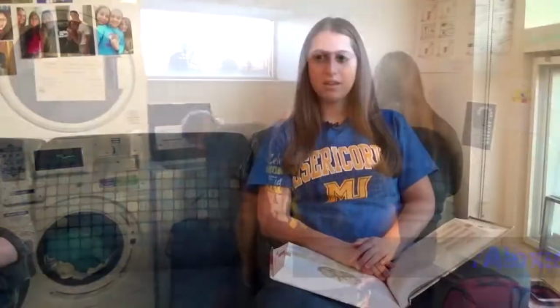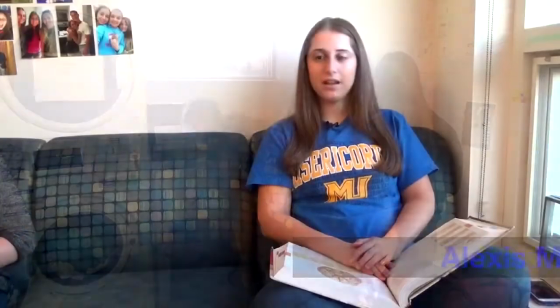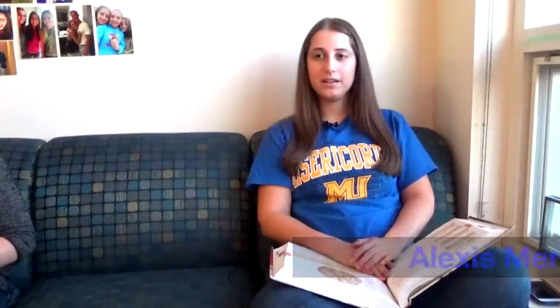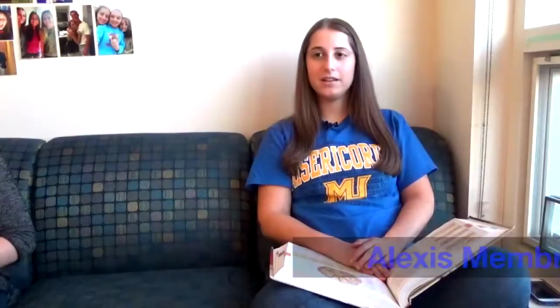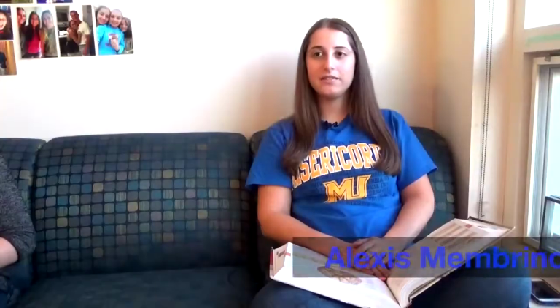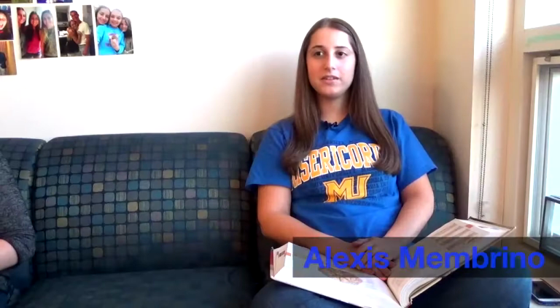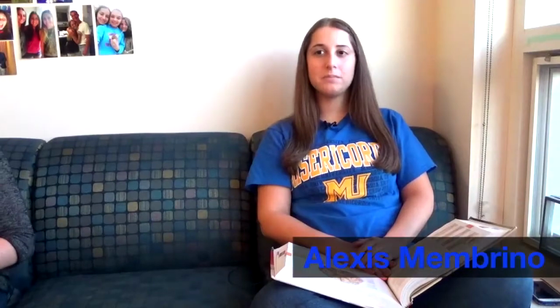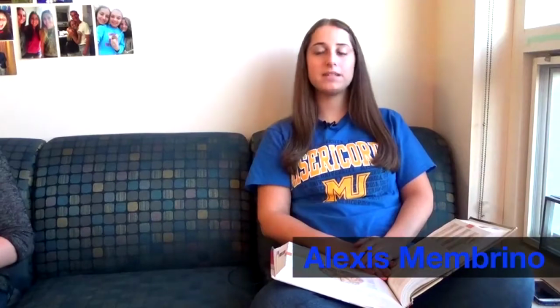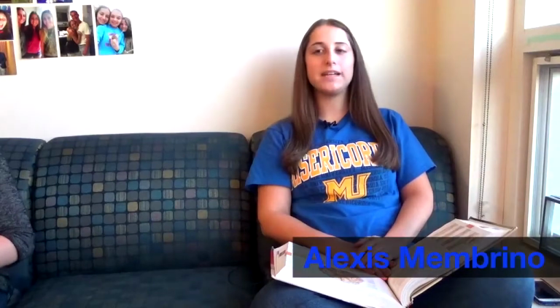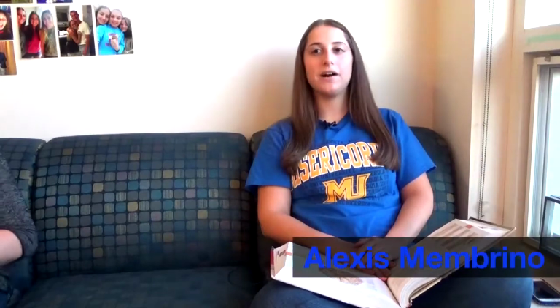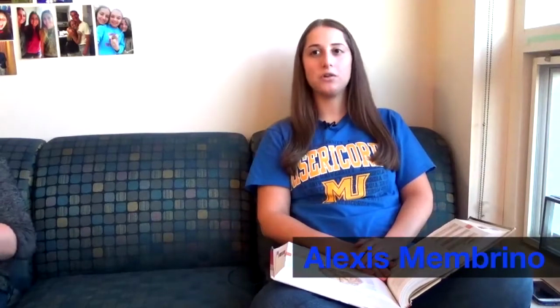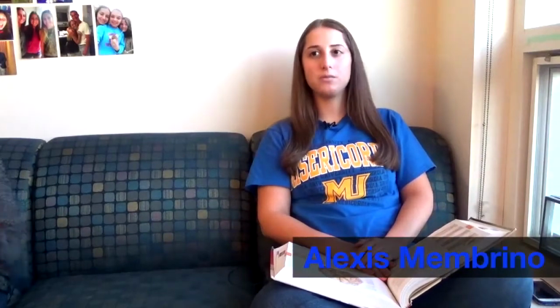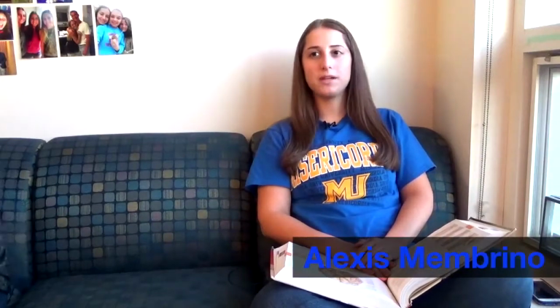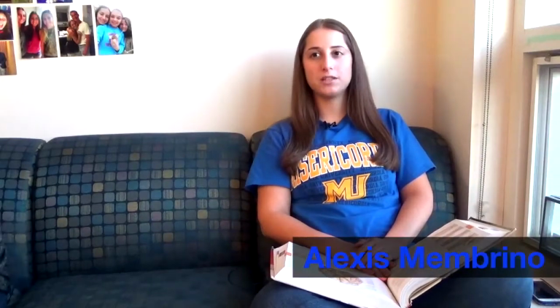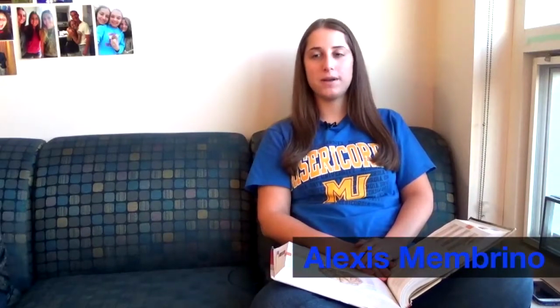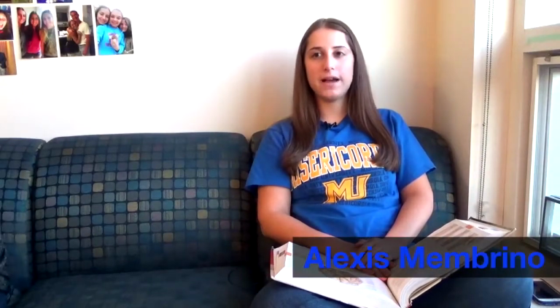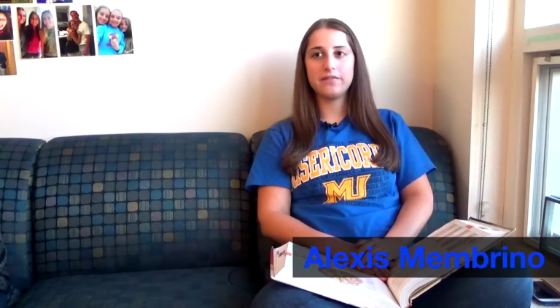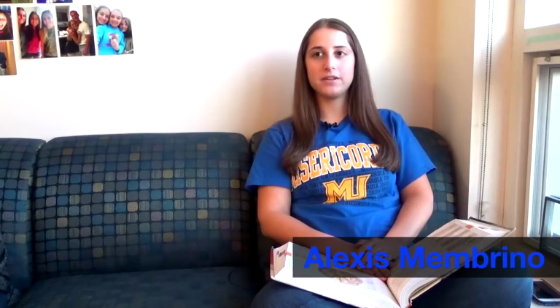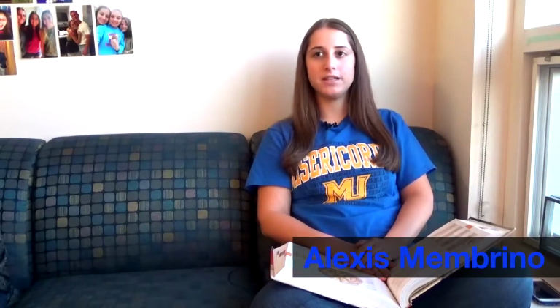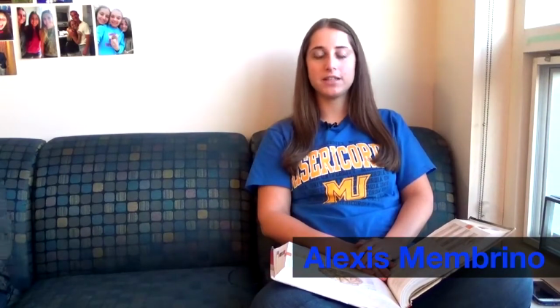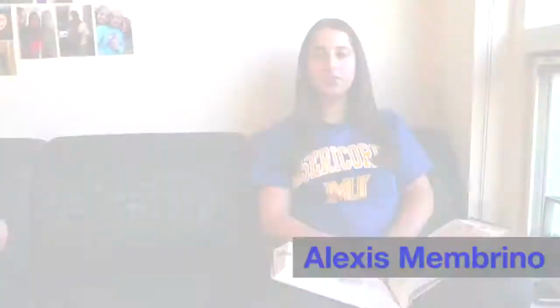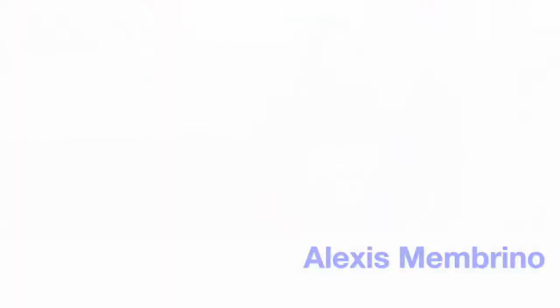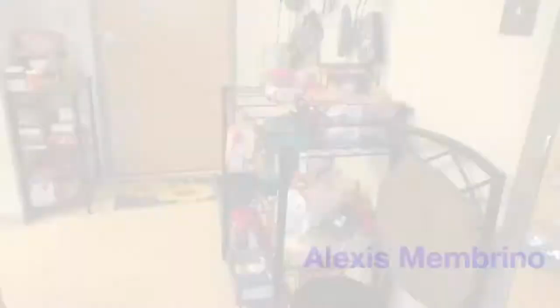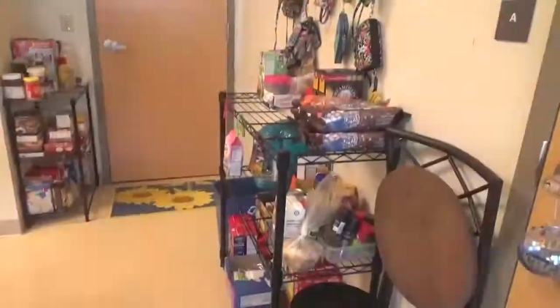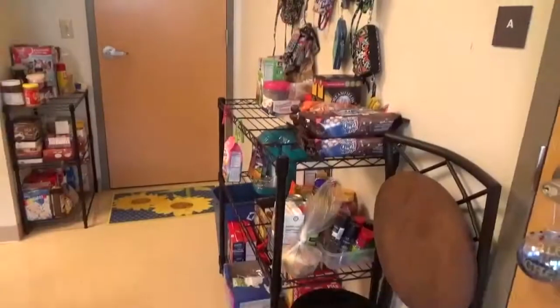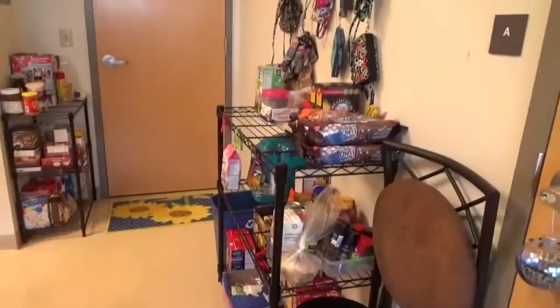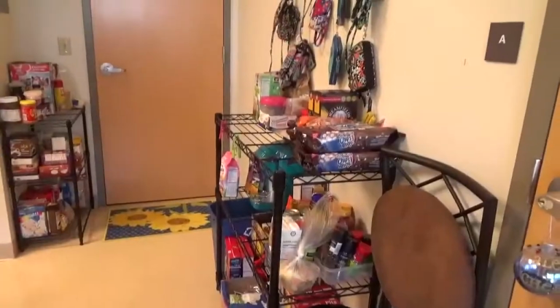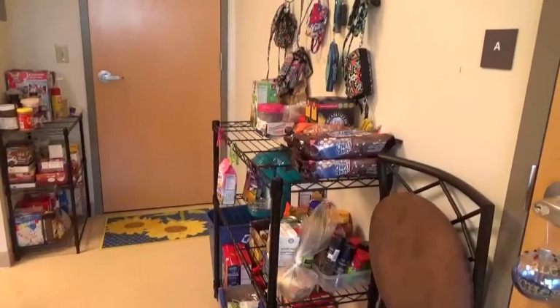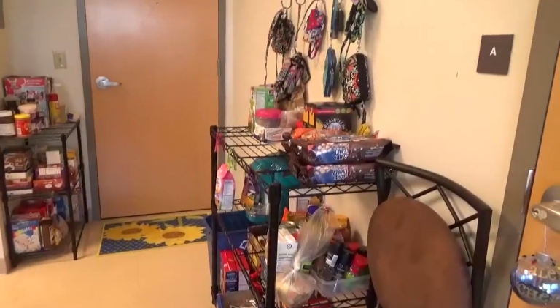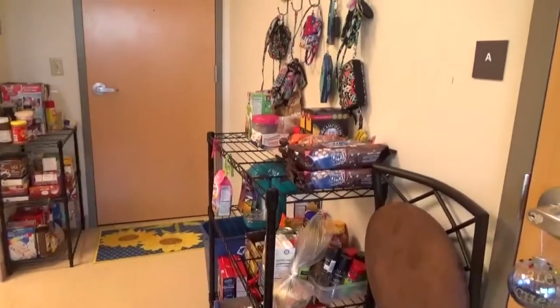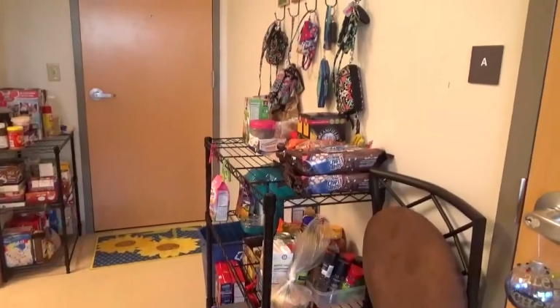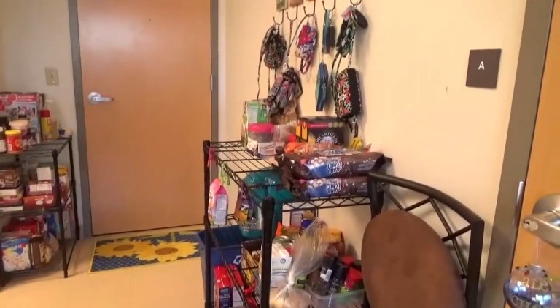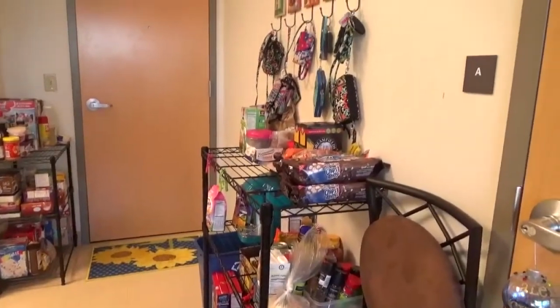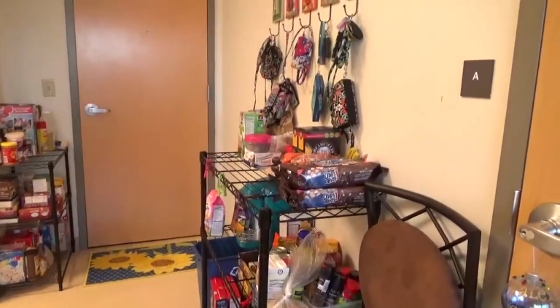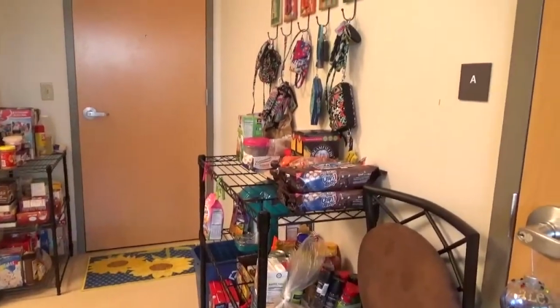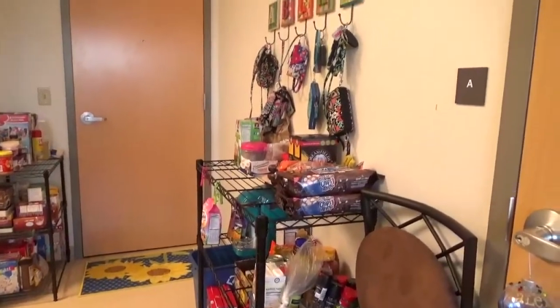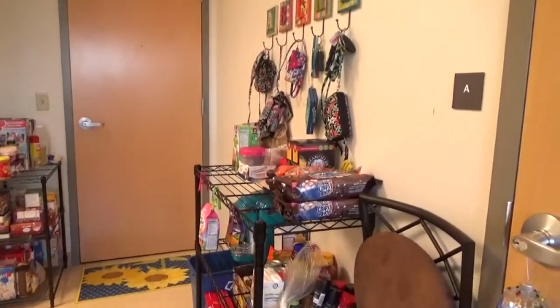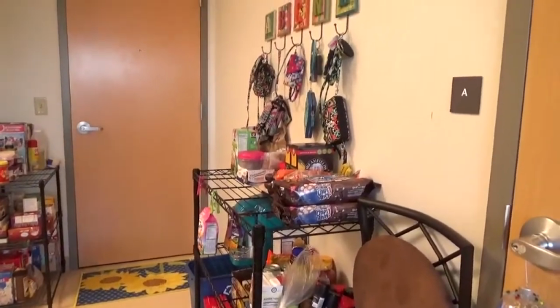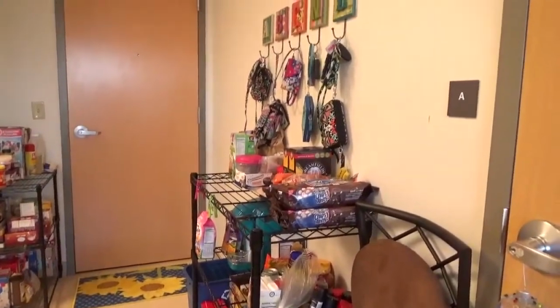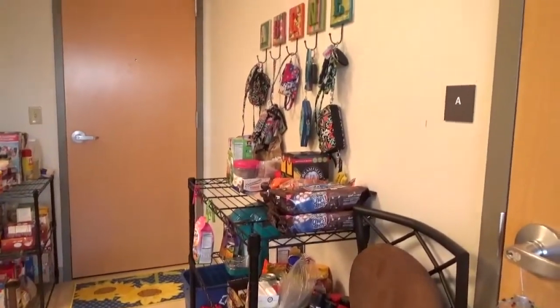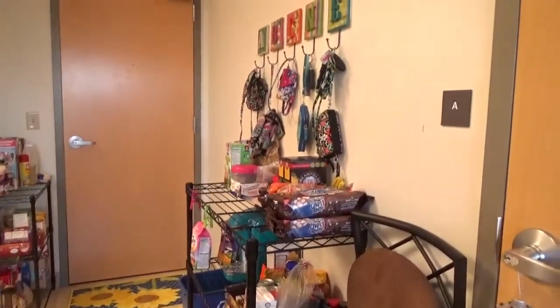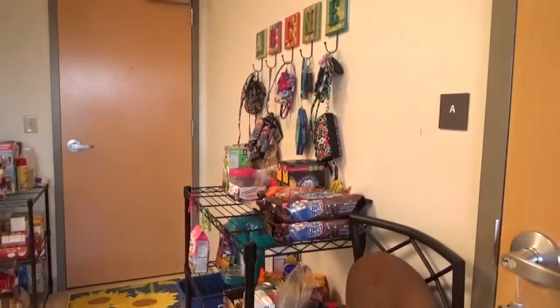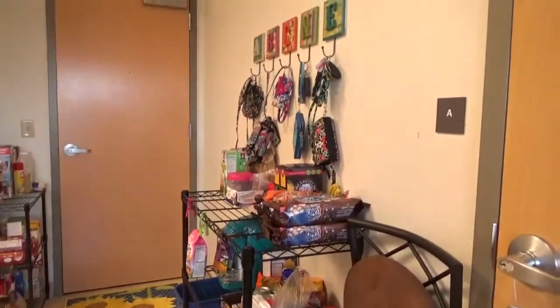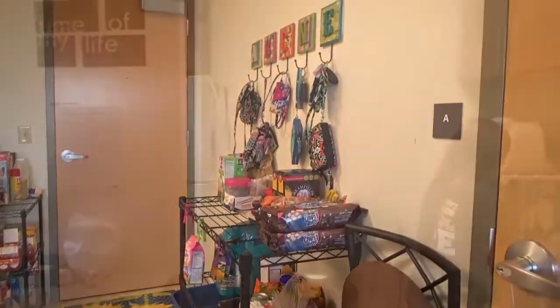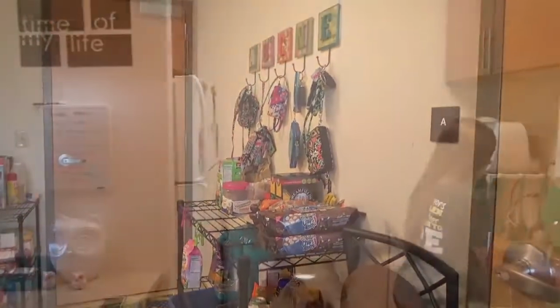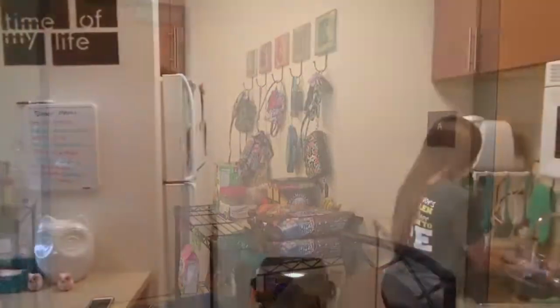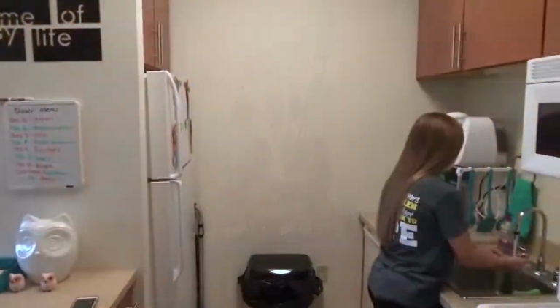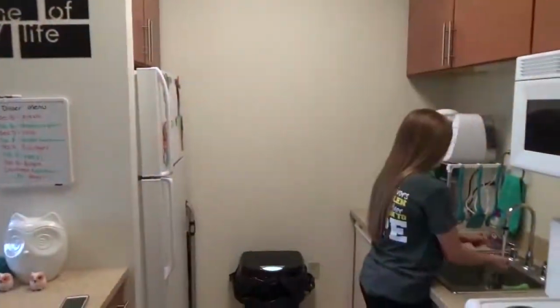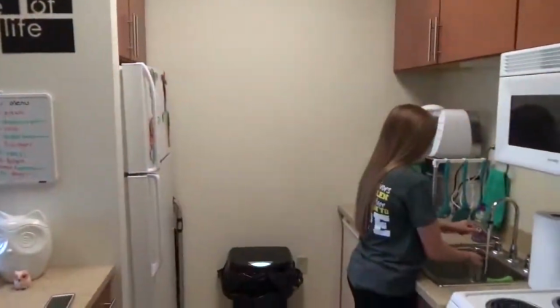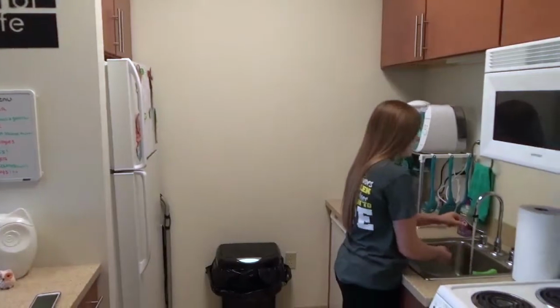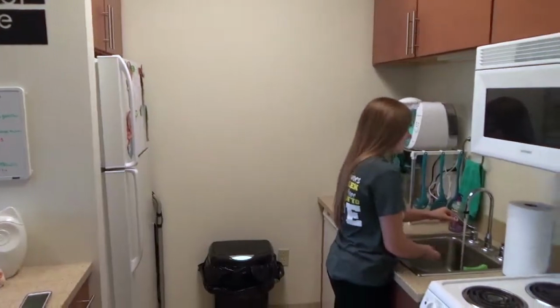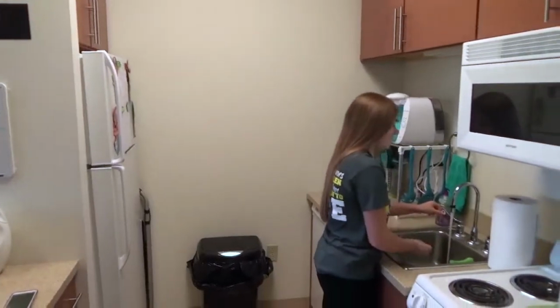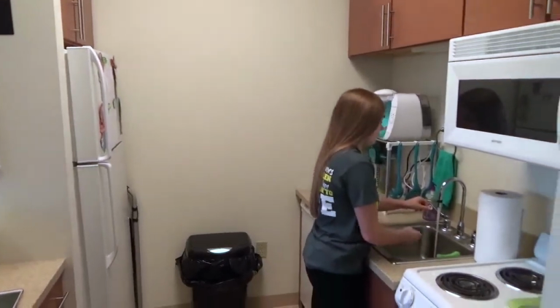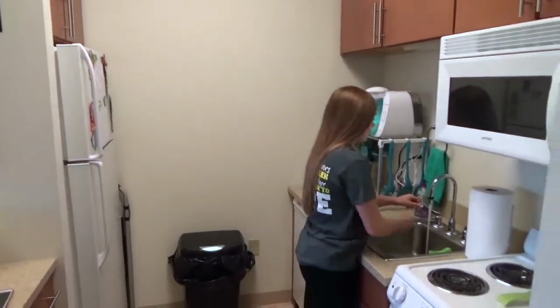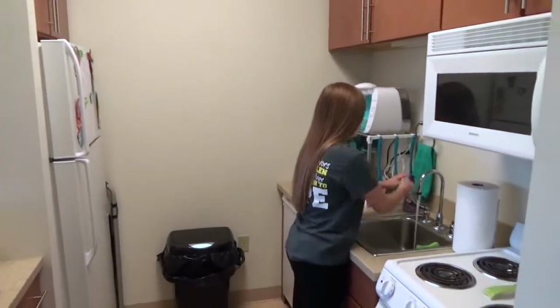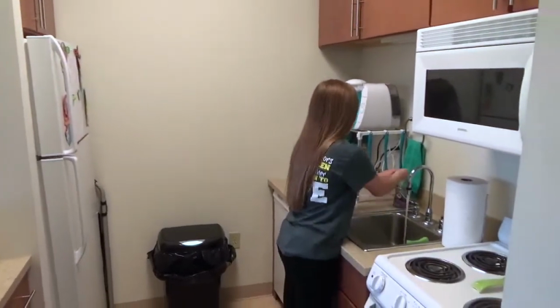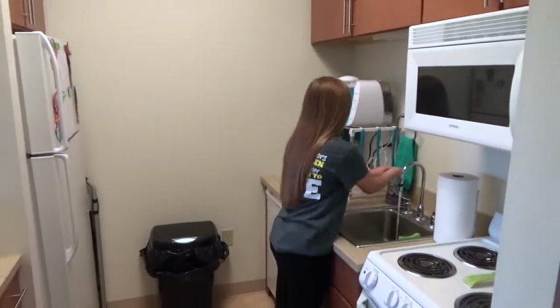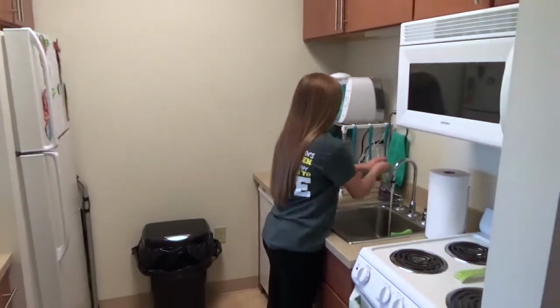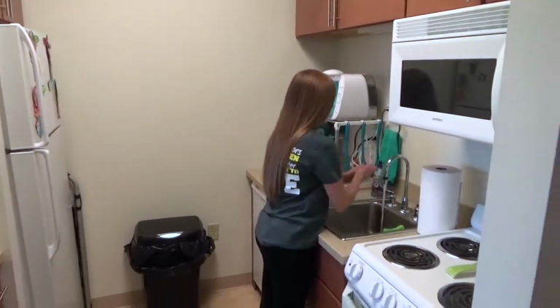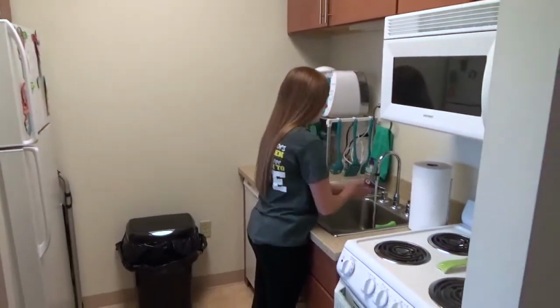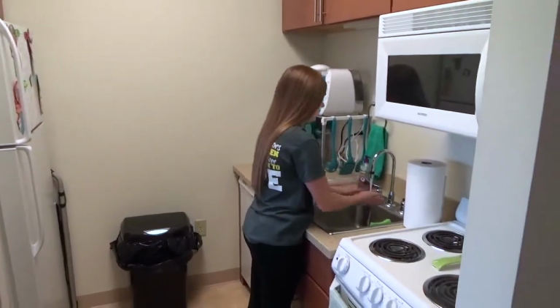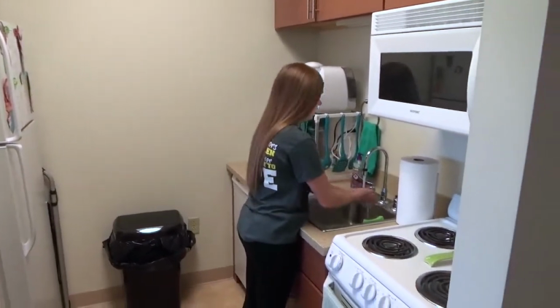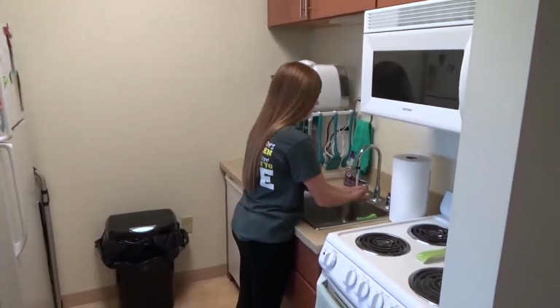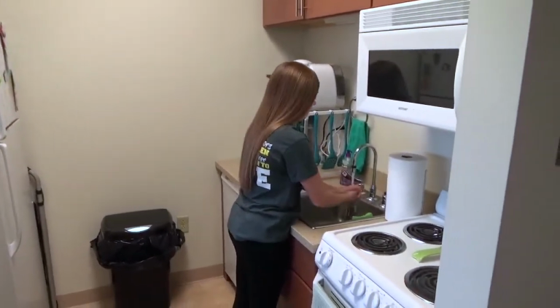I like living in McDowell because we have a nice kitchen area where I can grab a quick lunch before I go to class, and we can make our own meals instead of going to the dining hall.